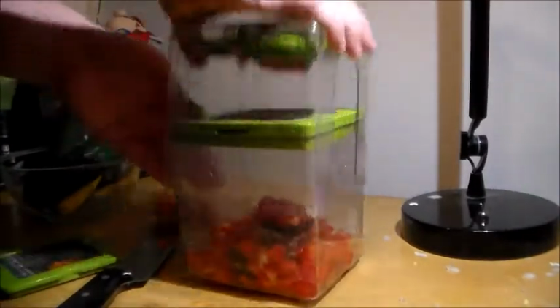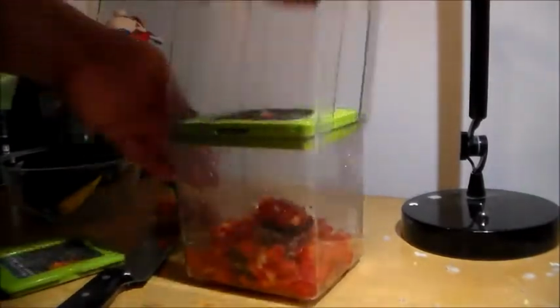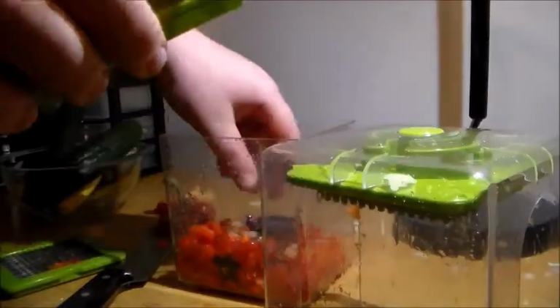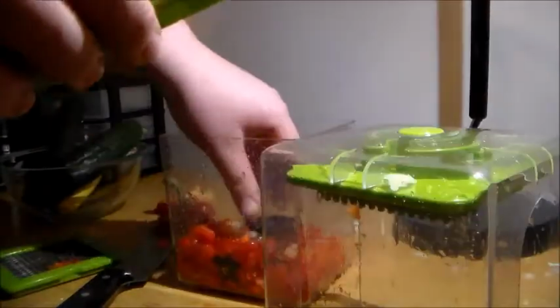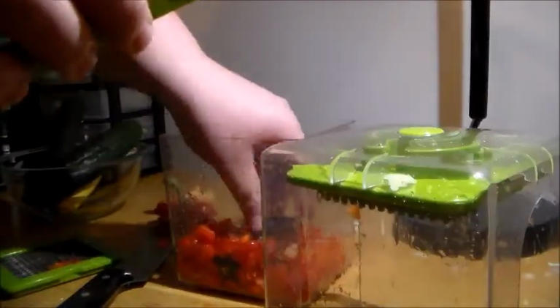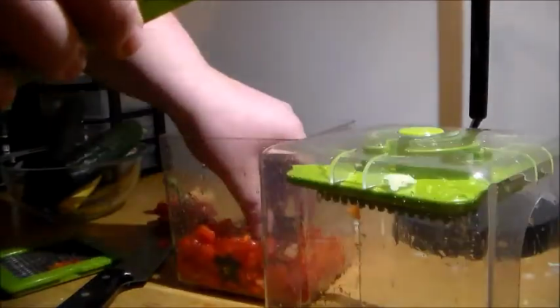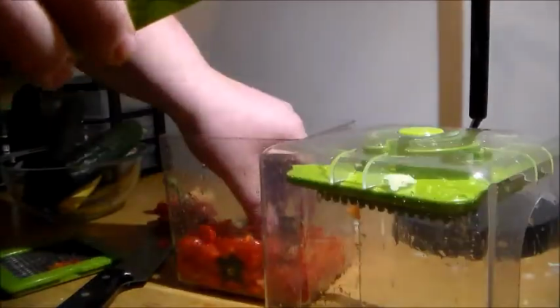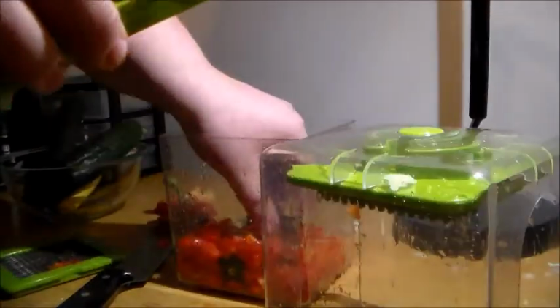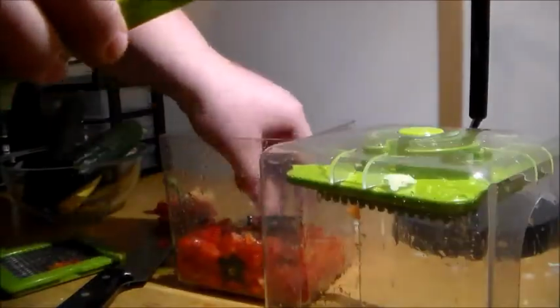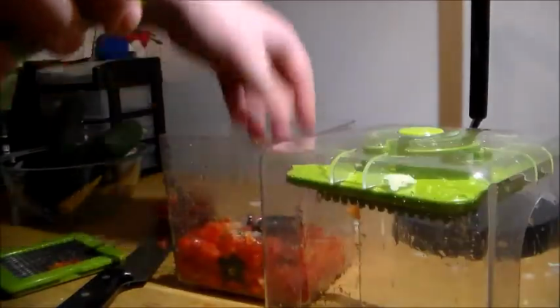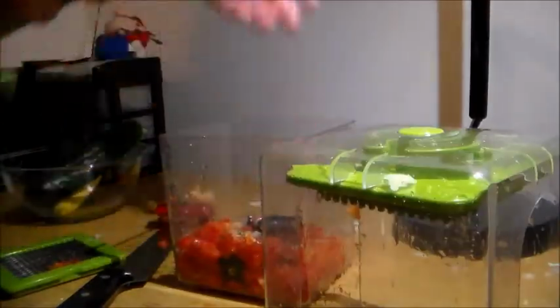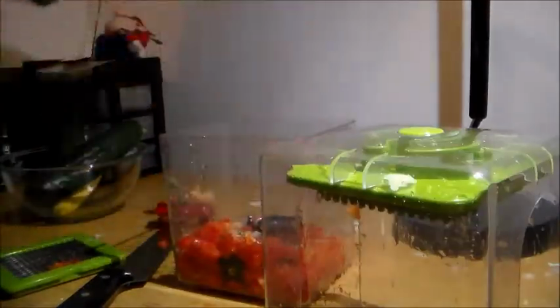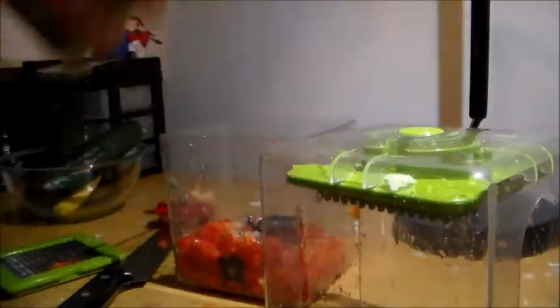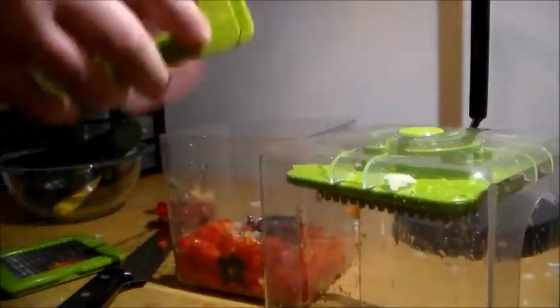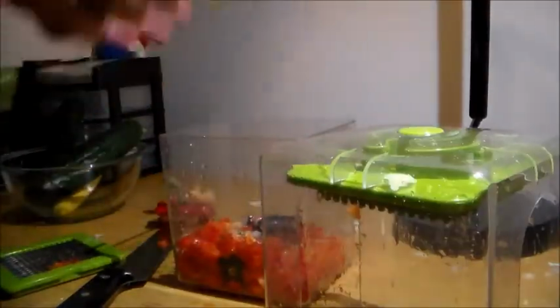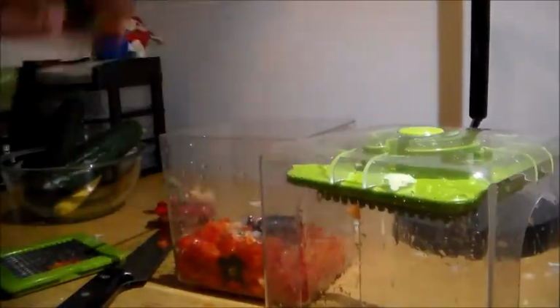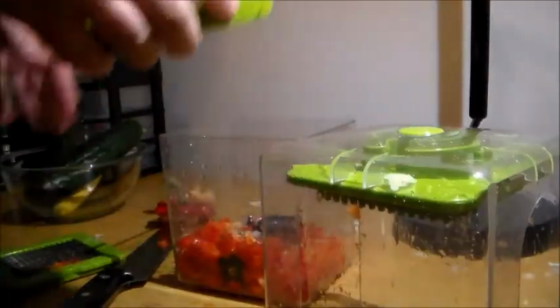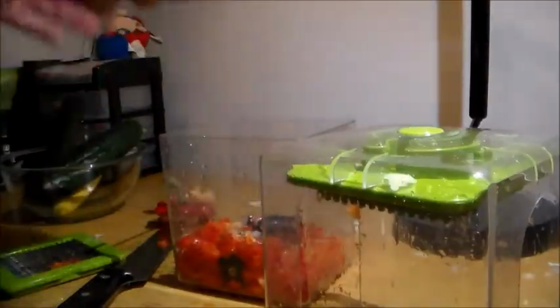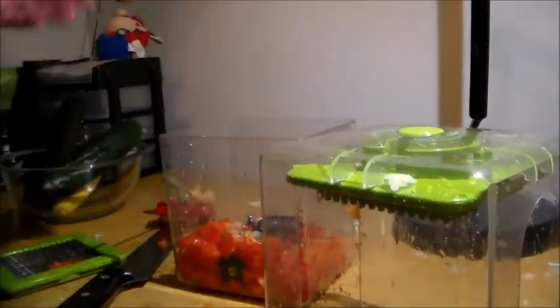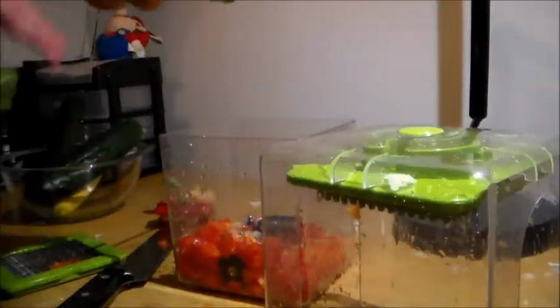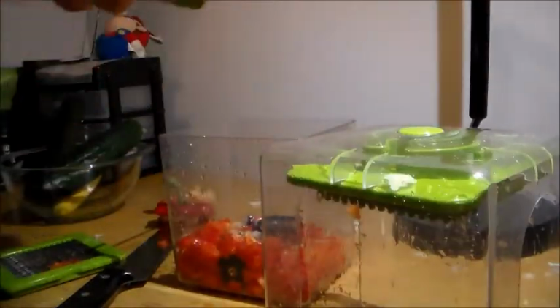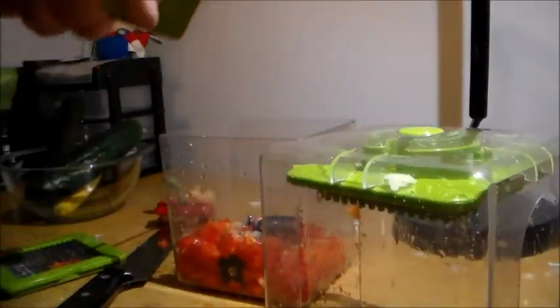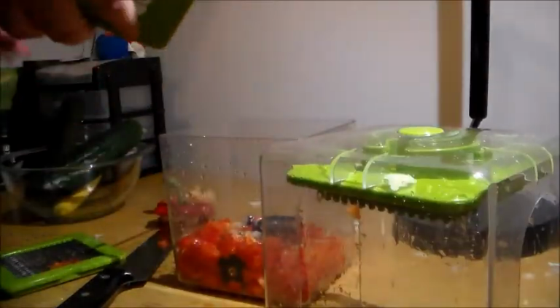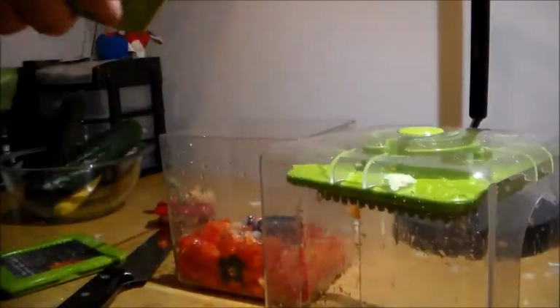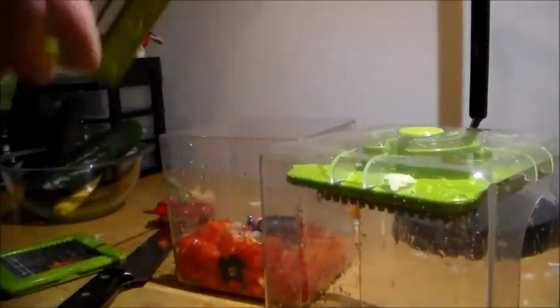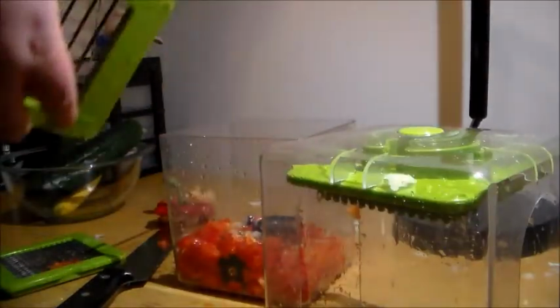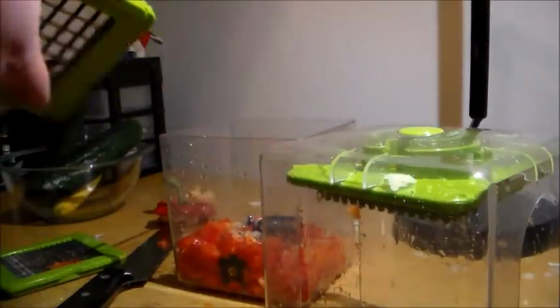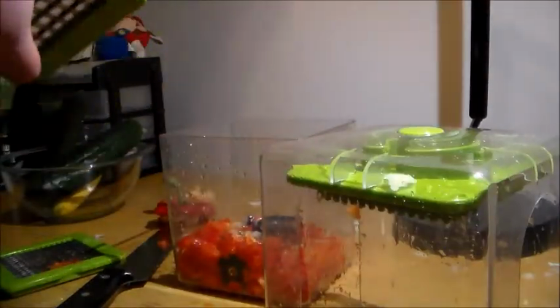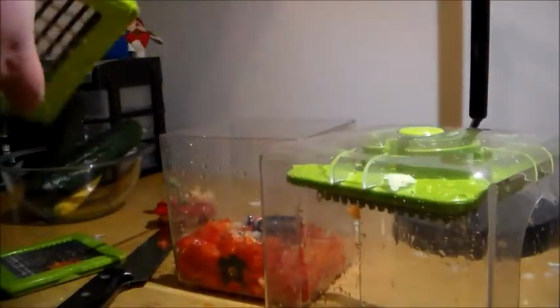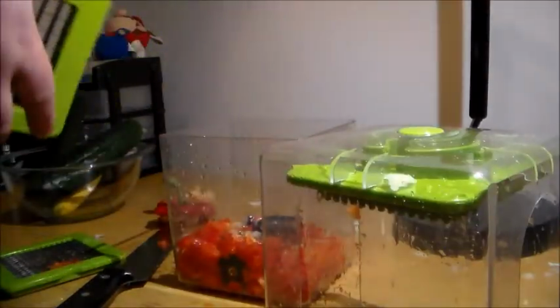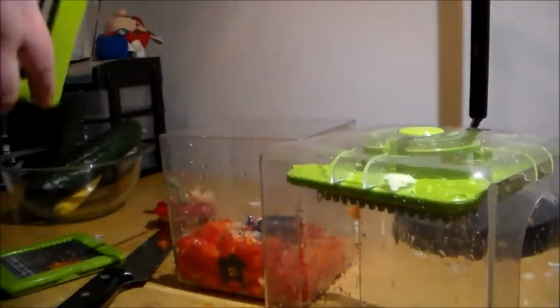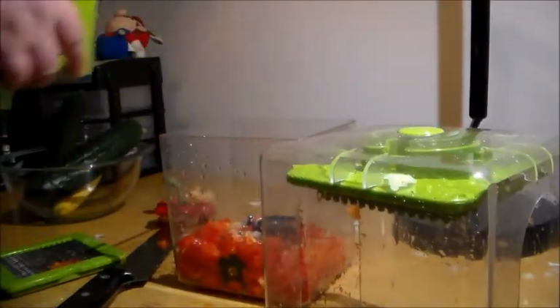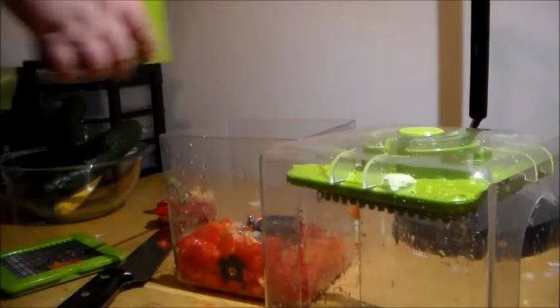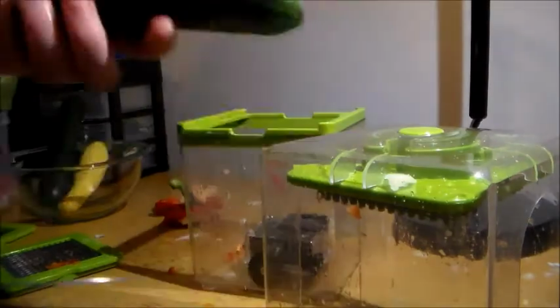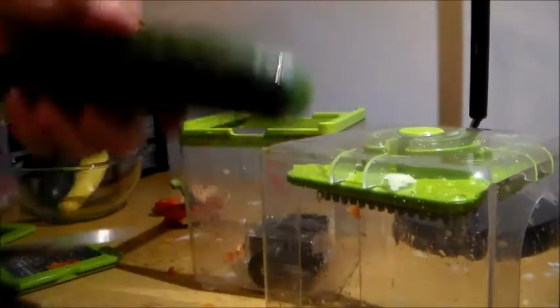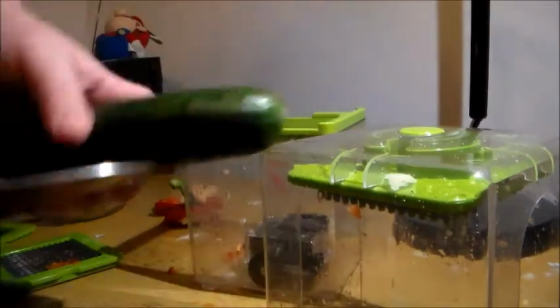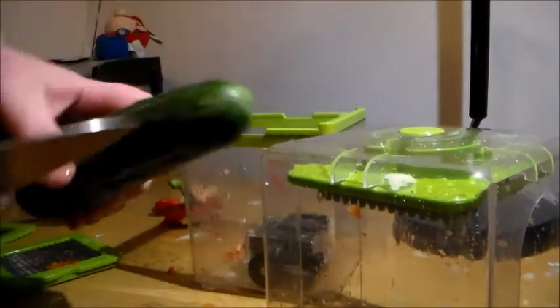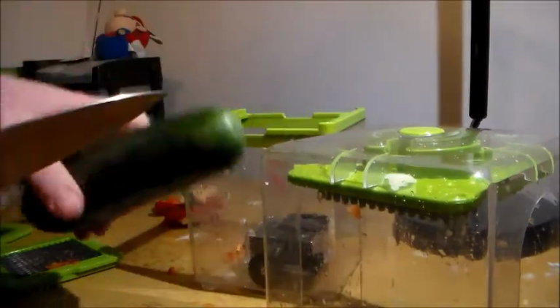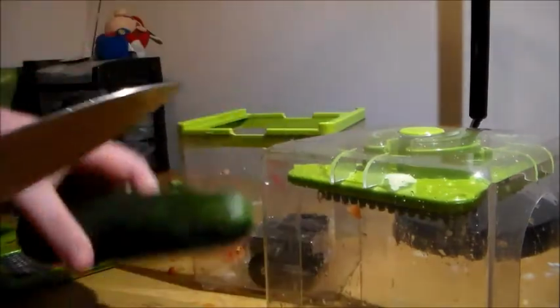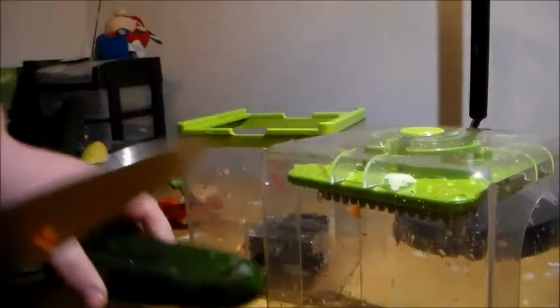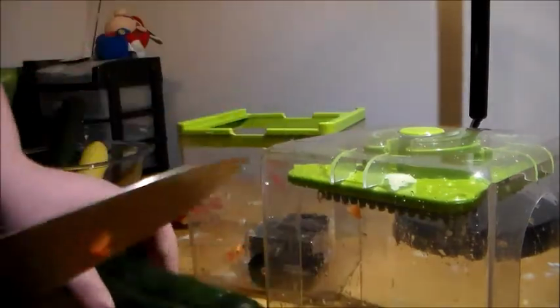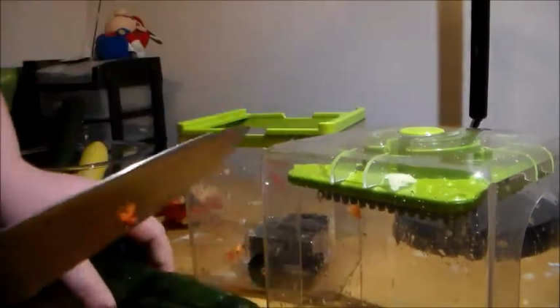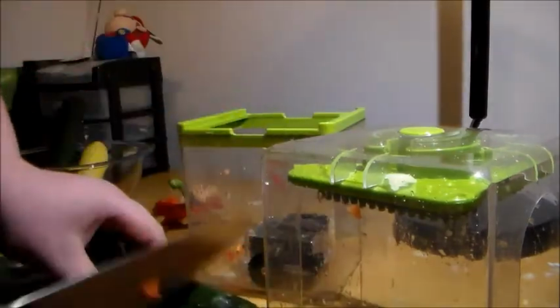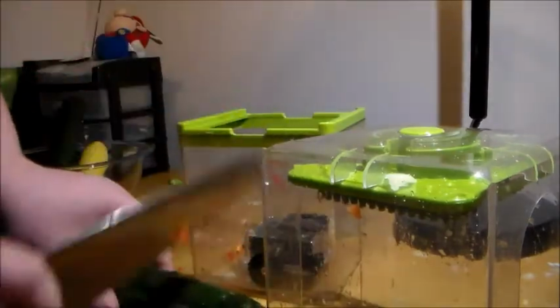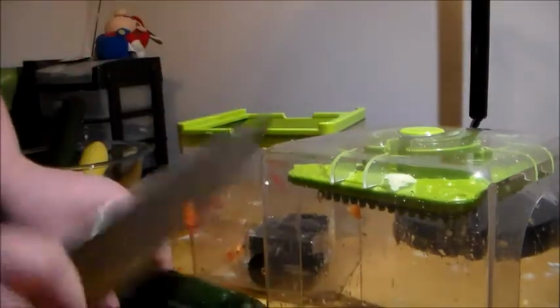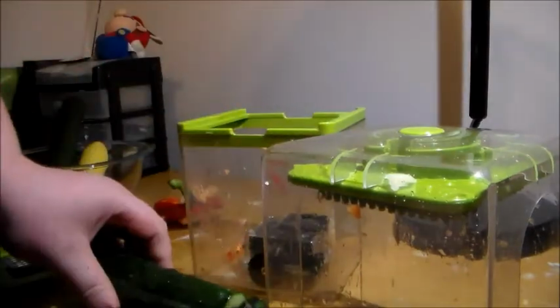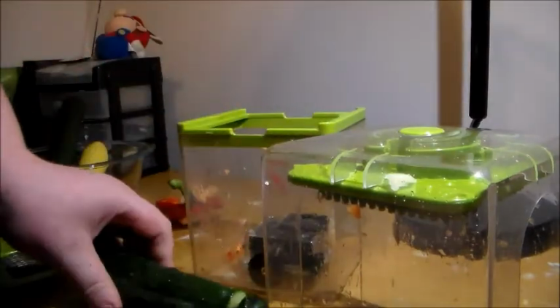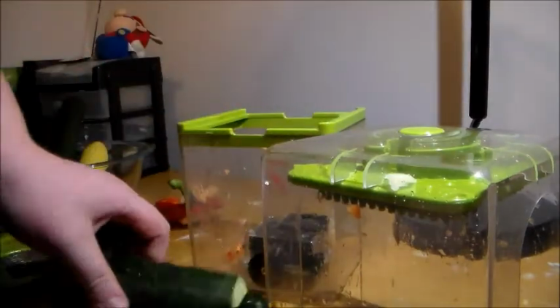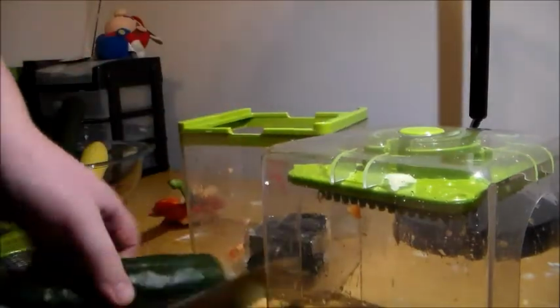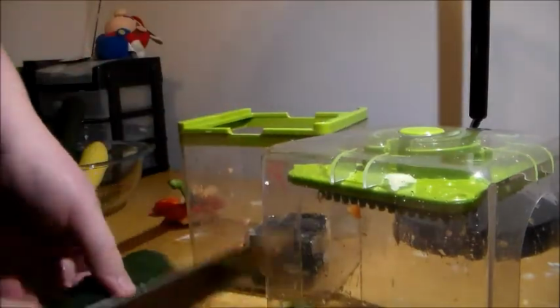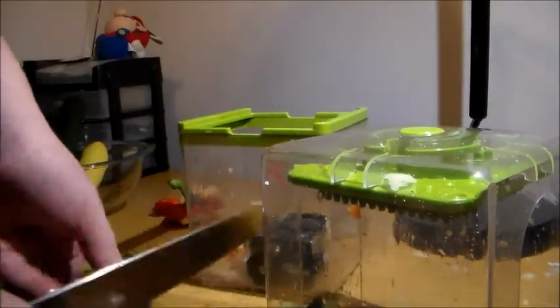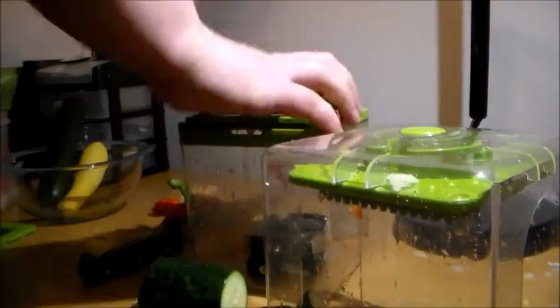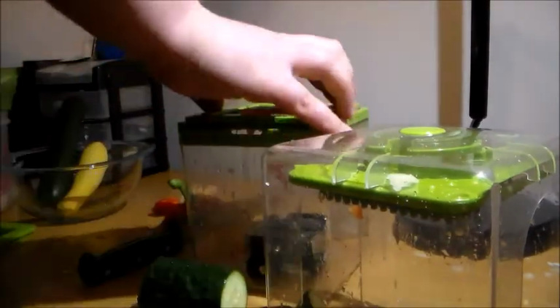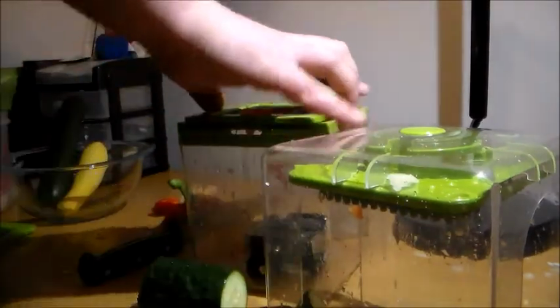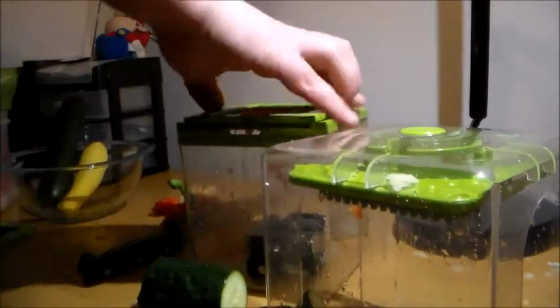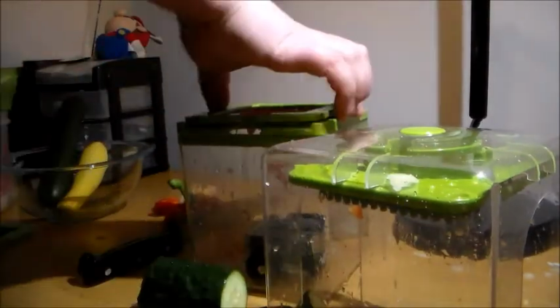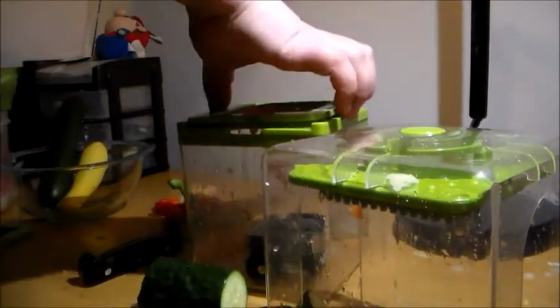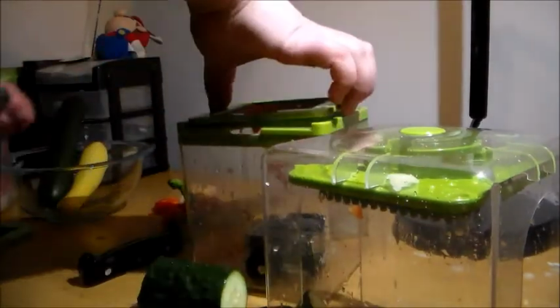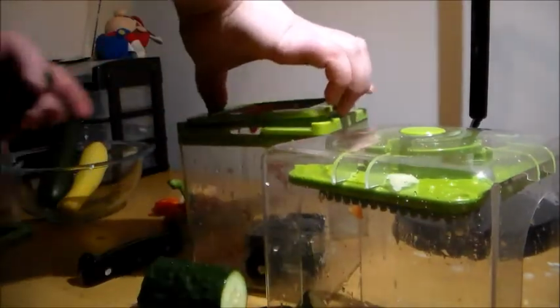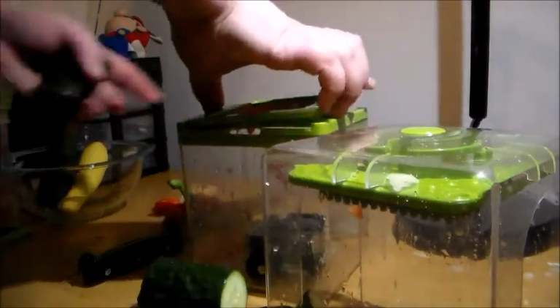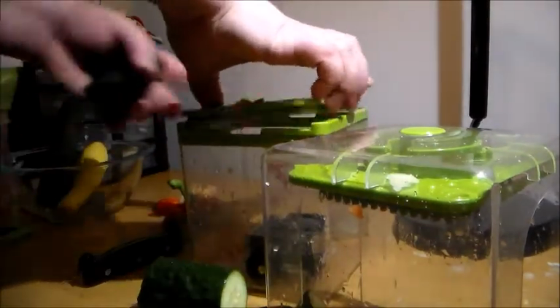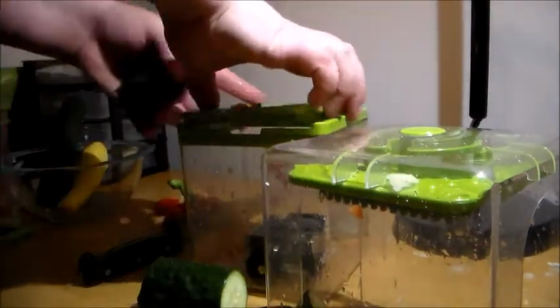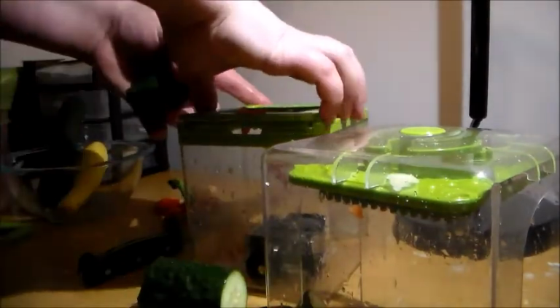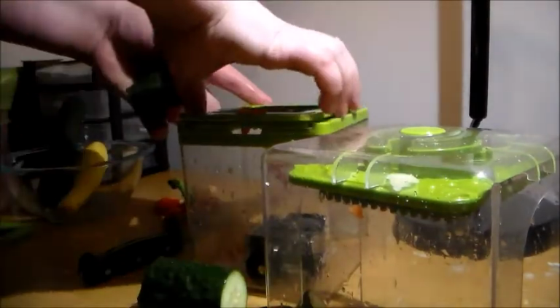Let me tell you, the infomercial looks so much easier. Next, the cucumber on the small setting.